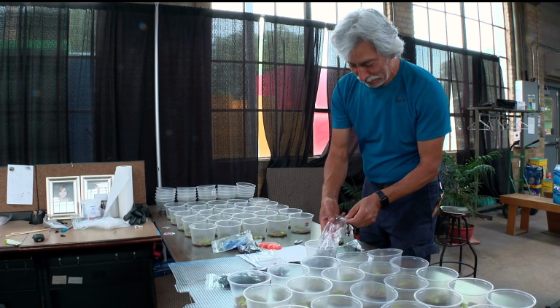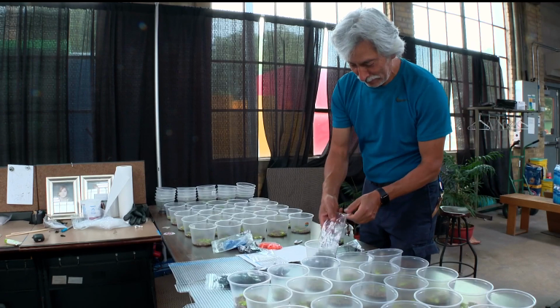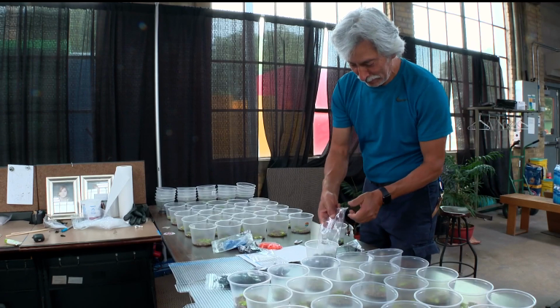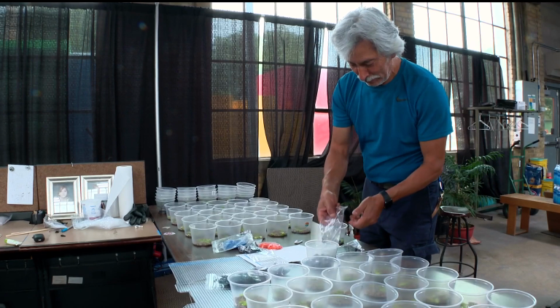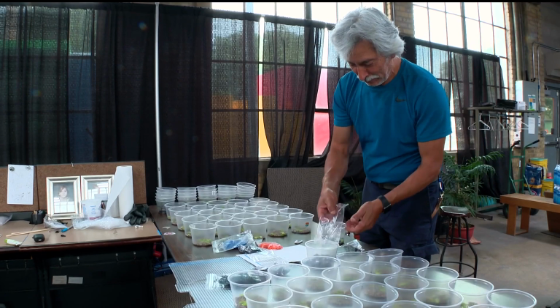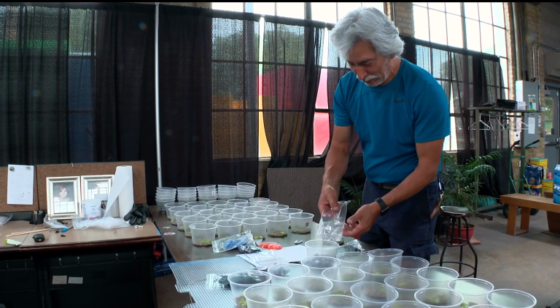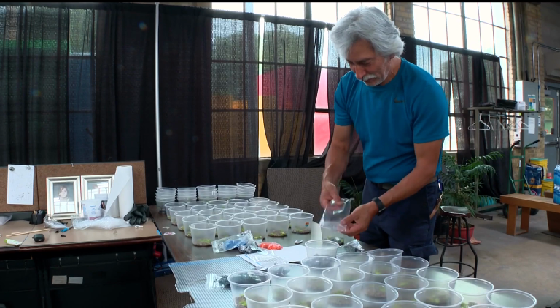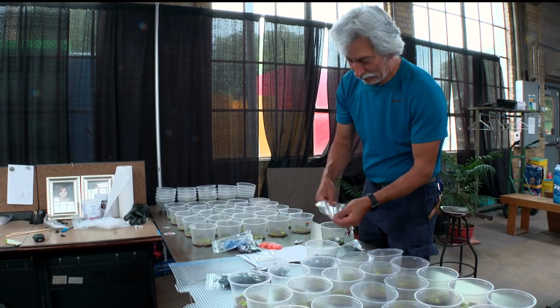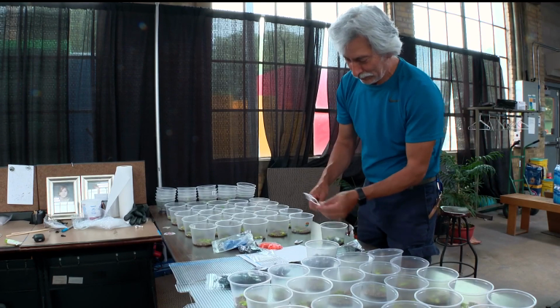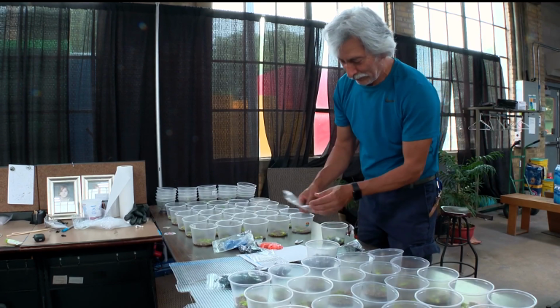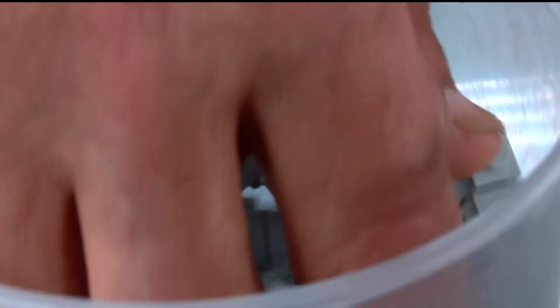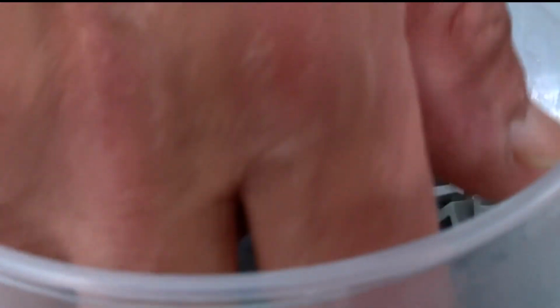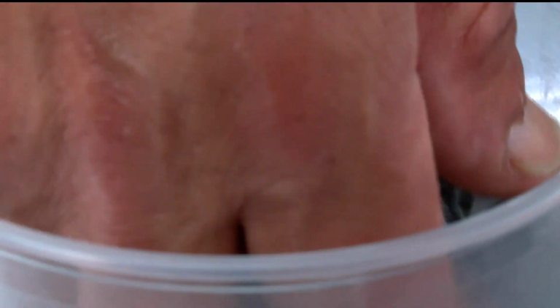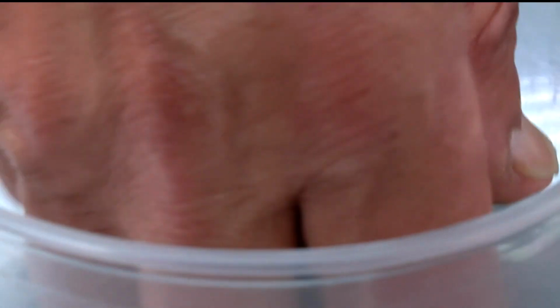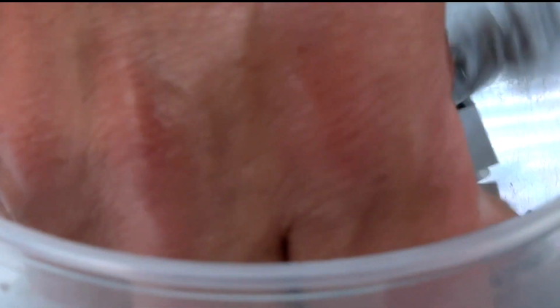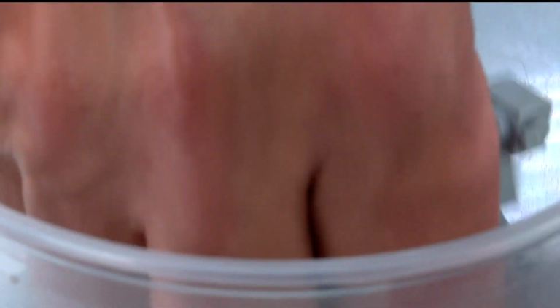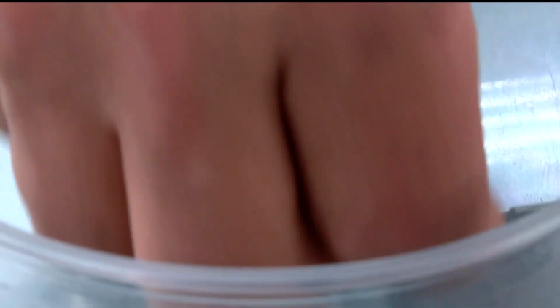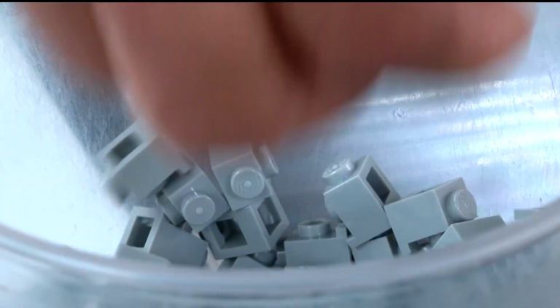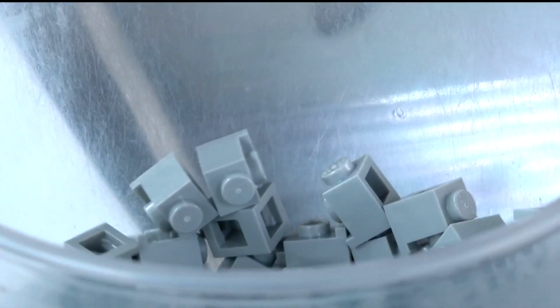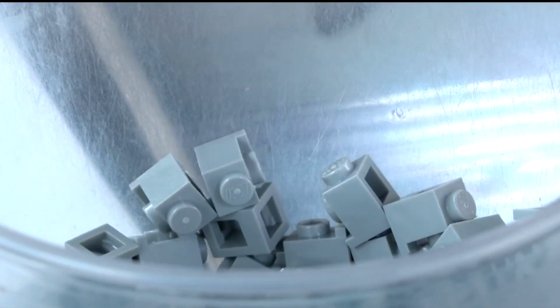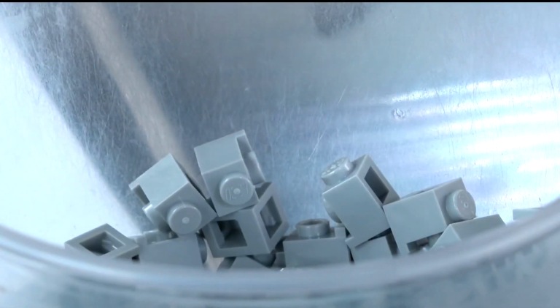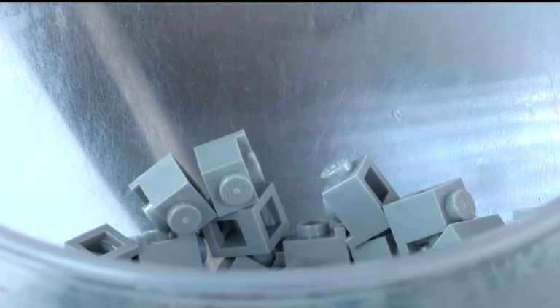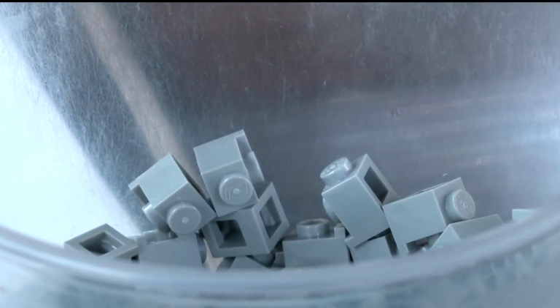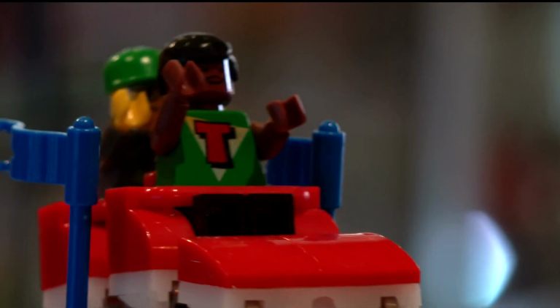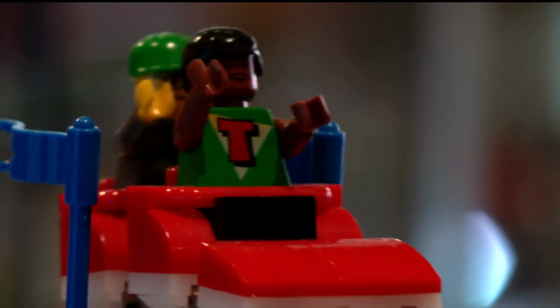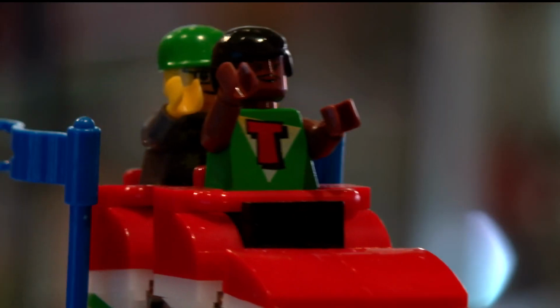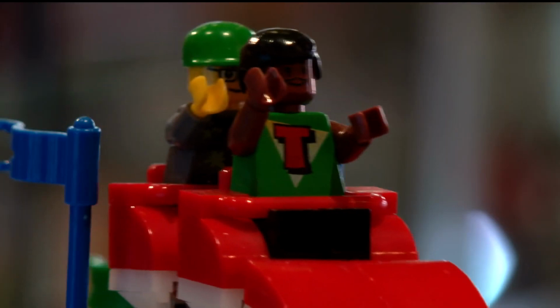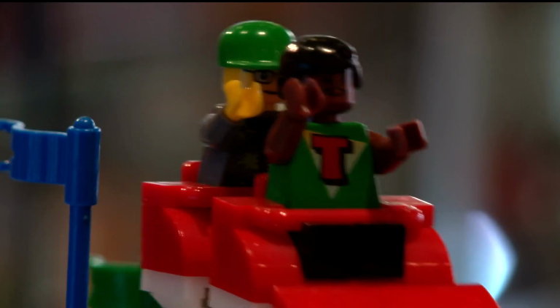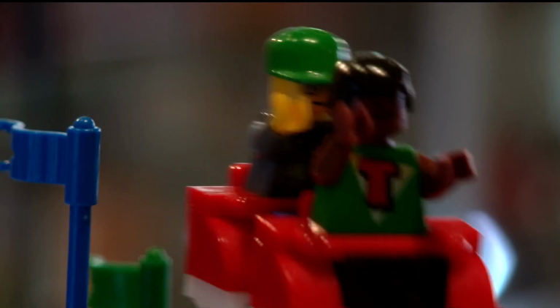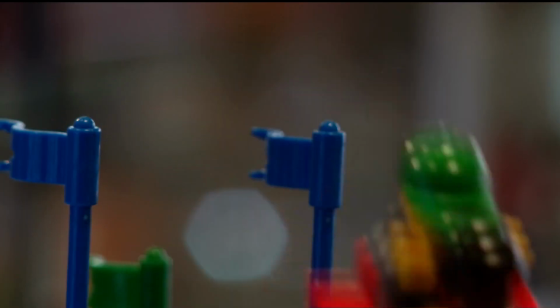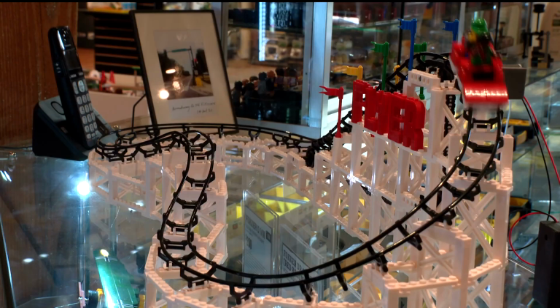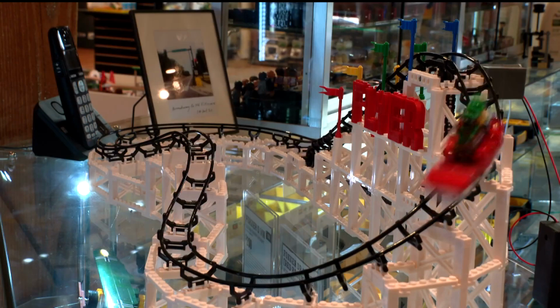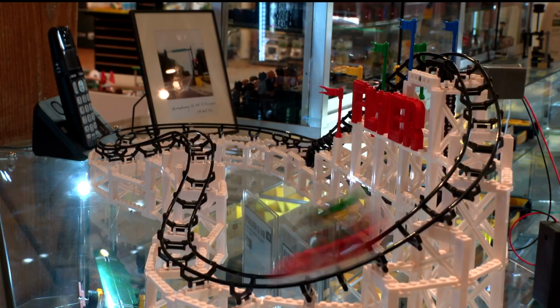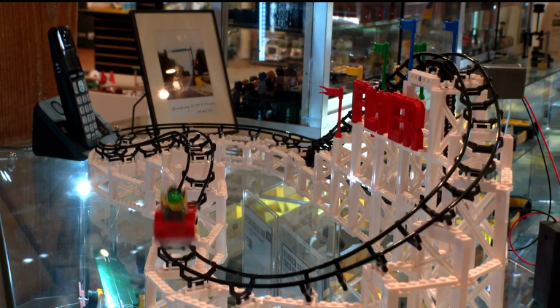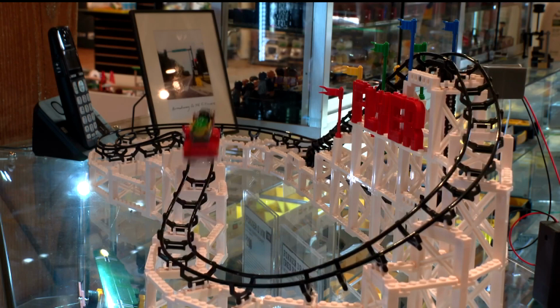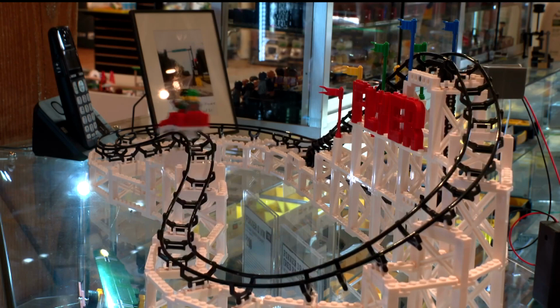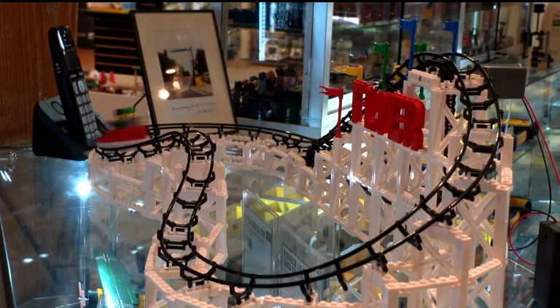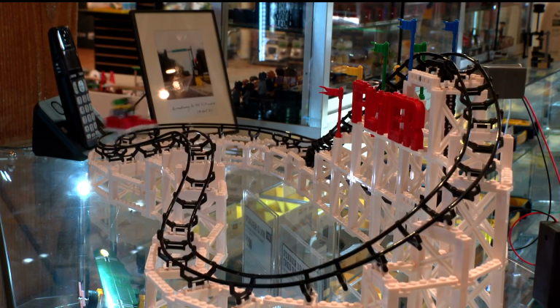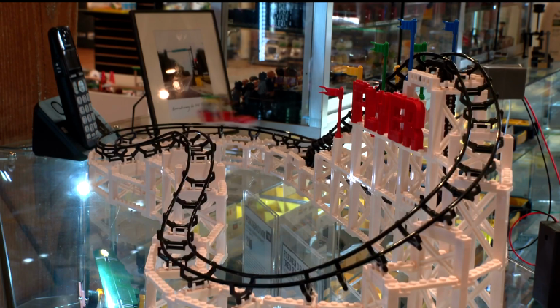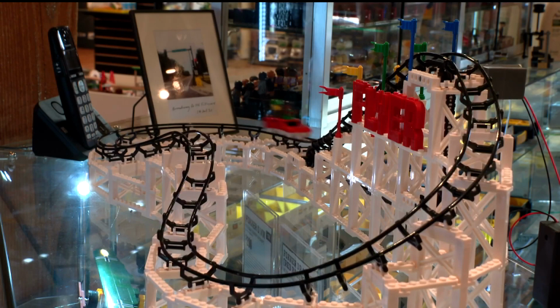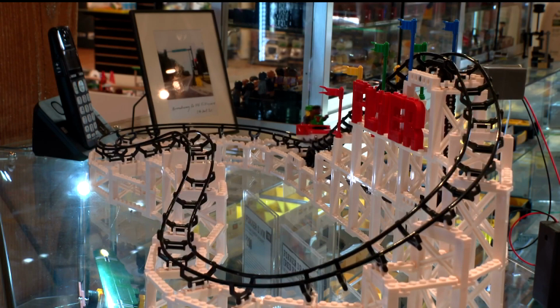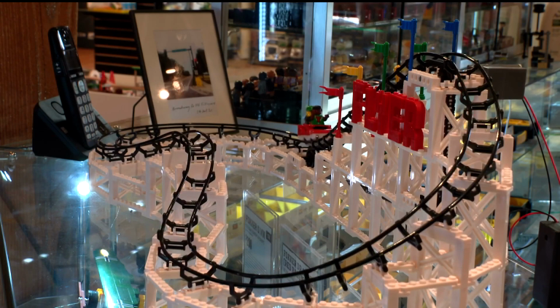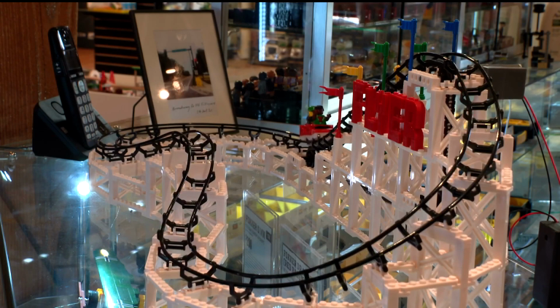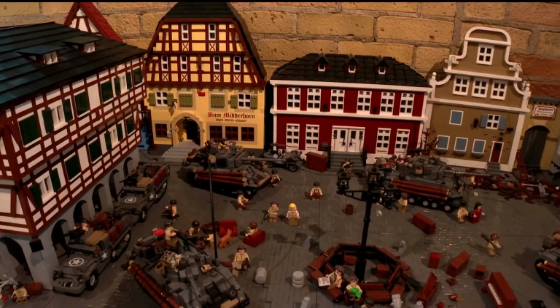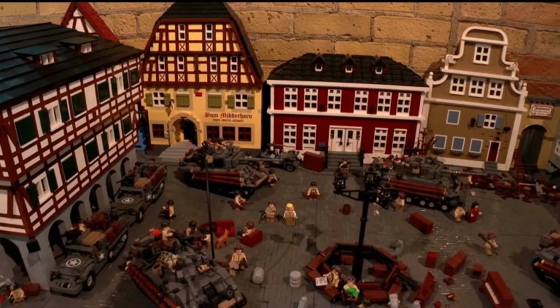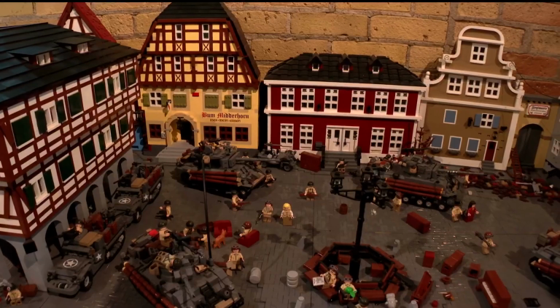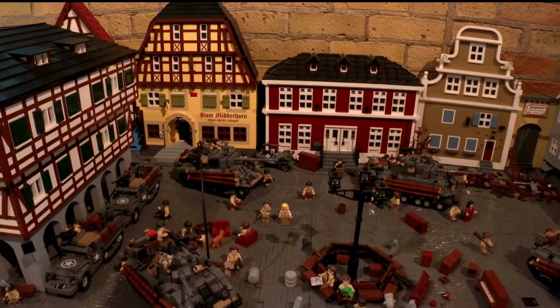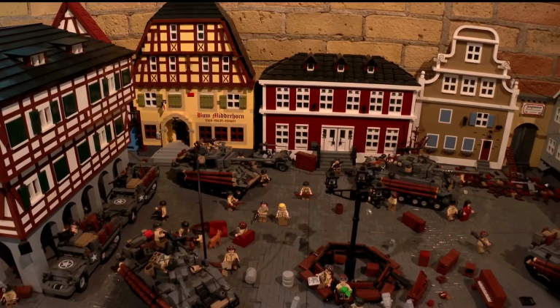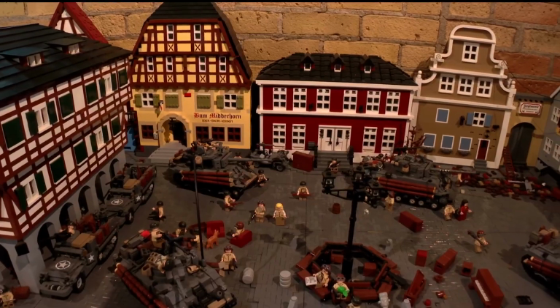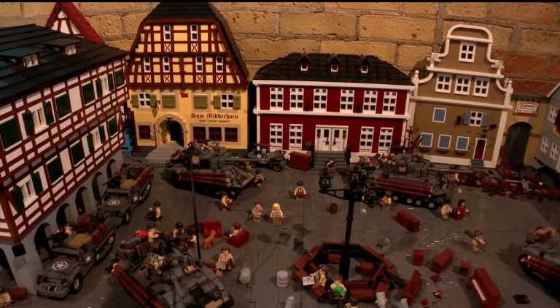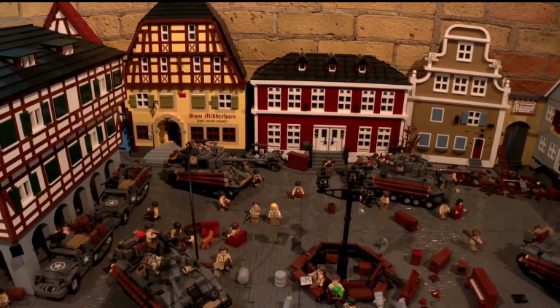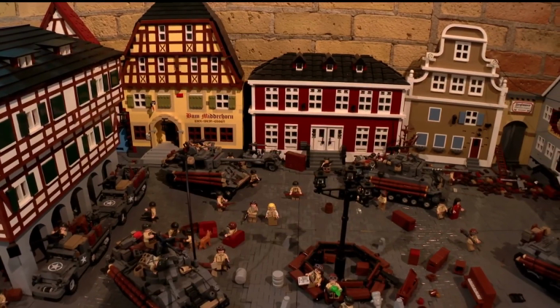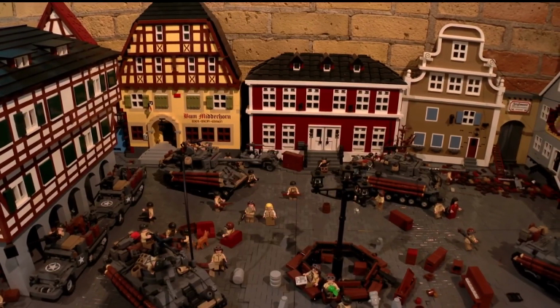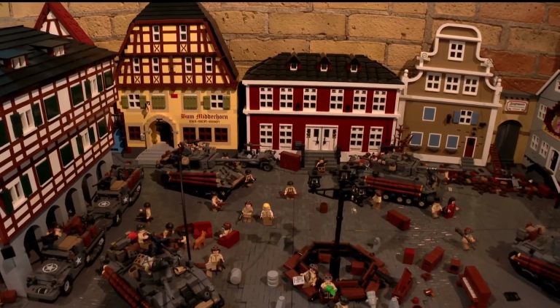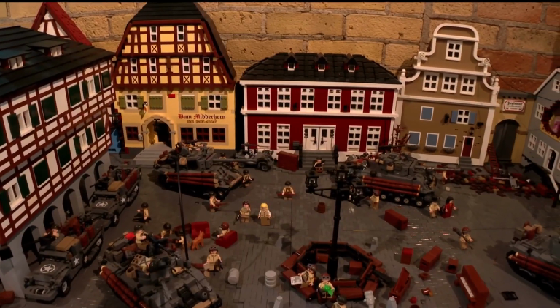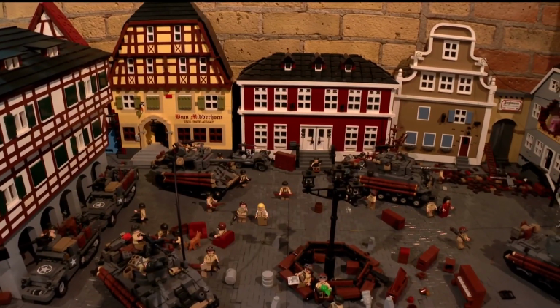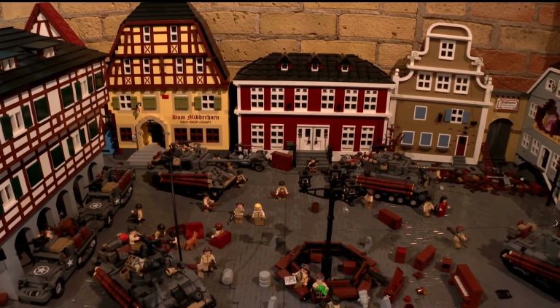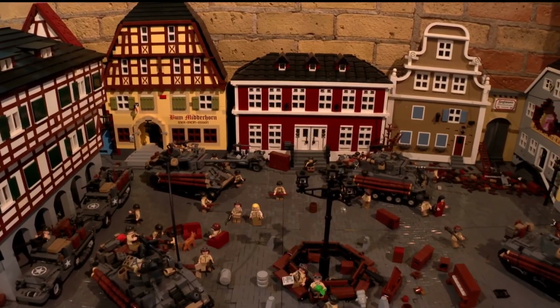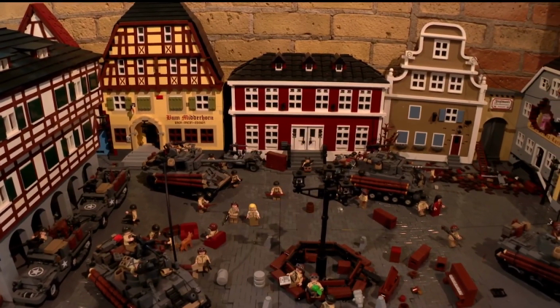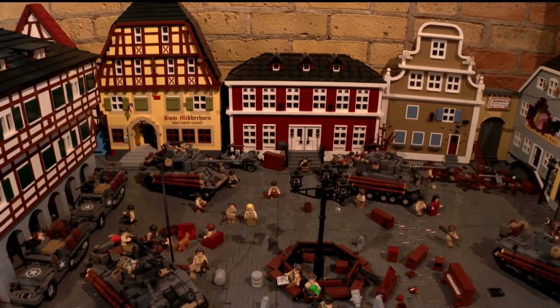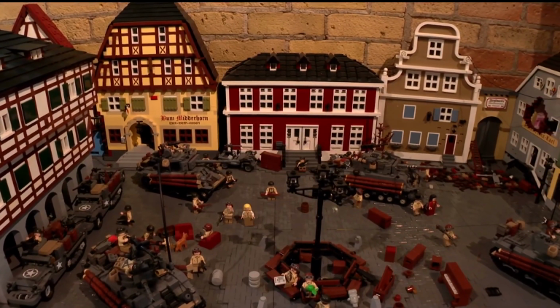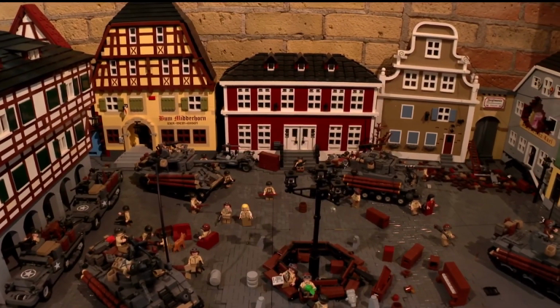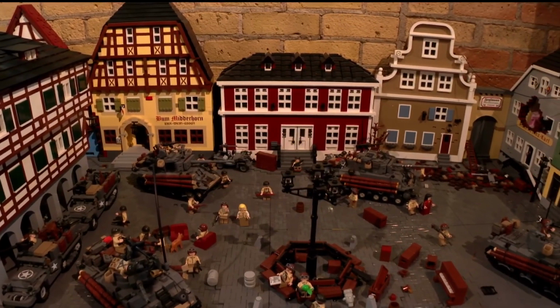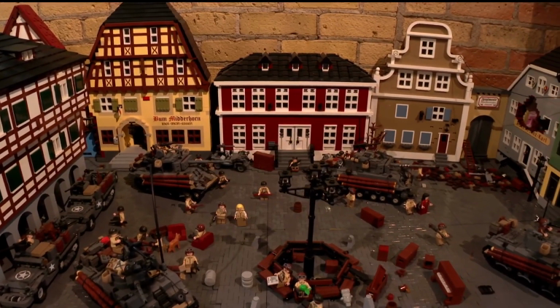It's a familiar sound and toy, but at Brick Mania in Minneapolis, the familiar meets the unexpected.